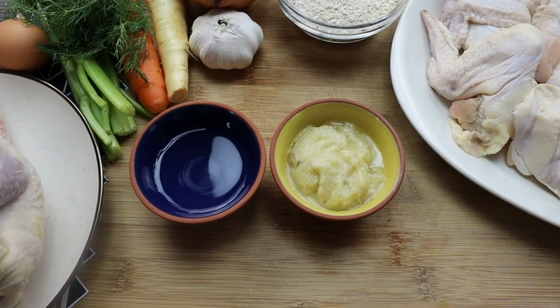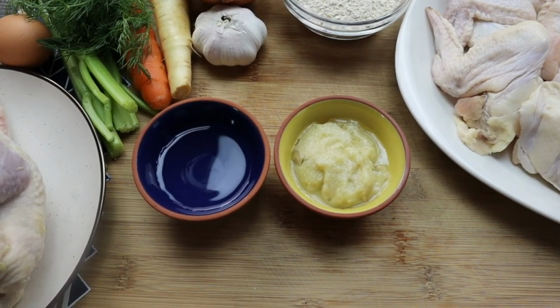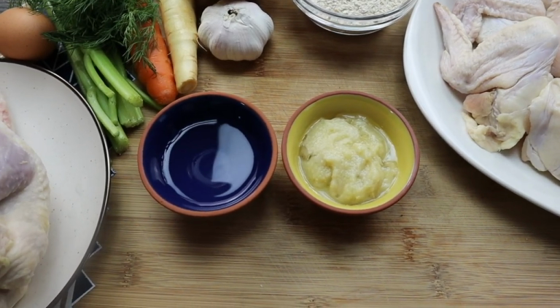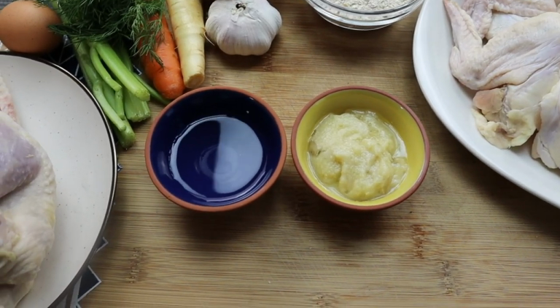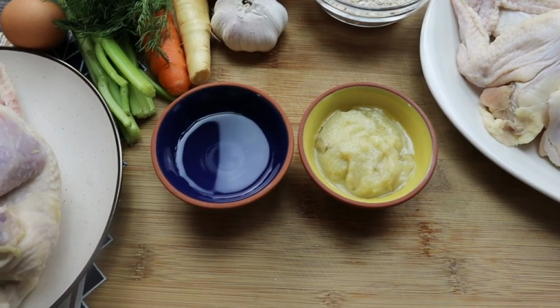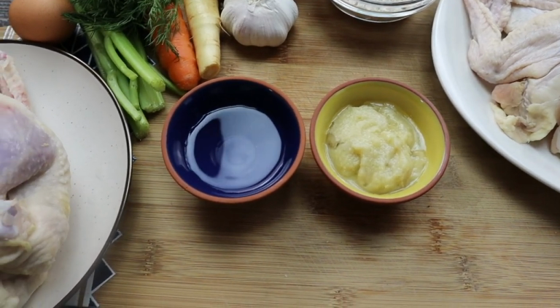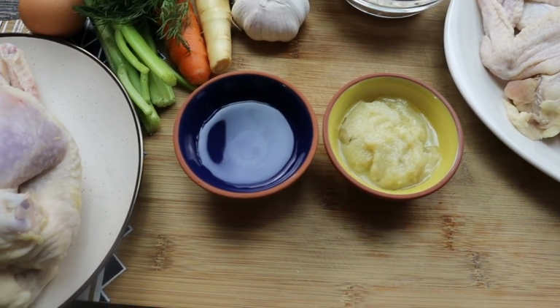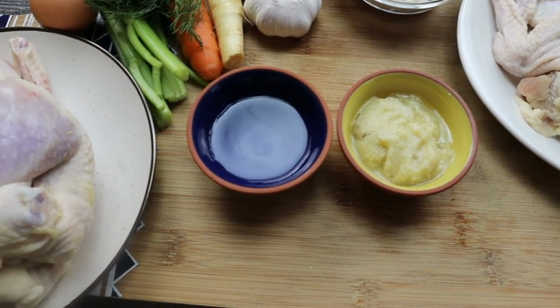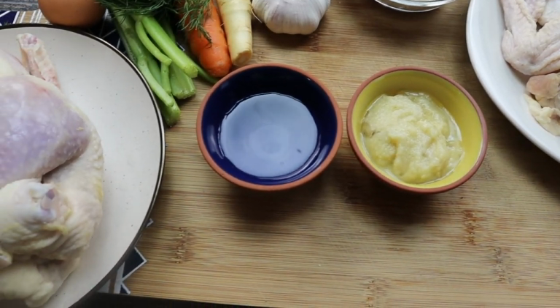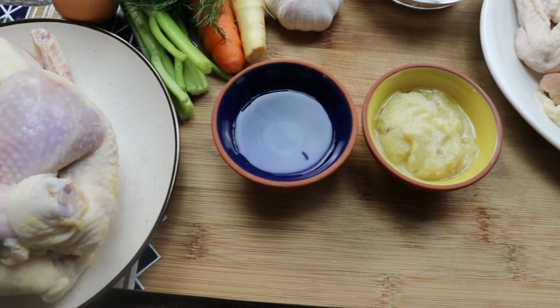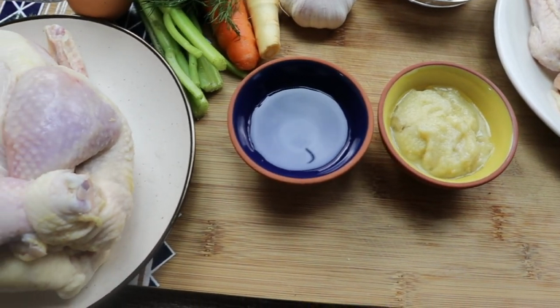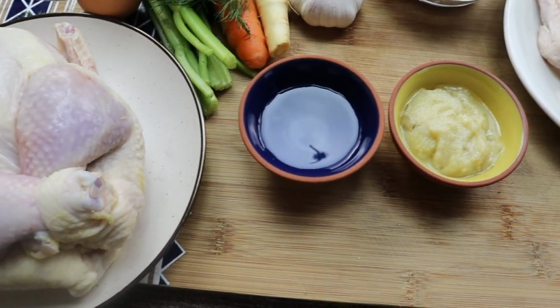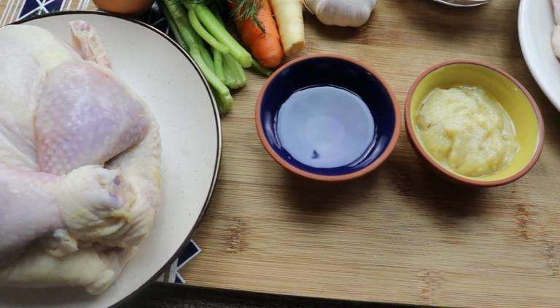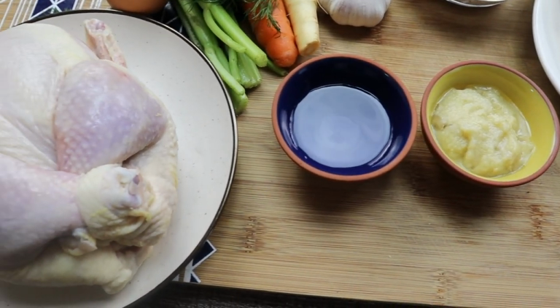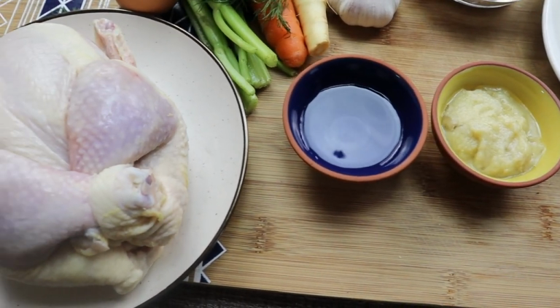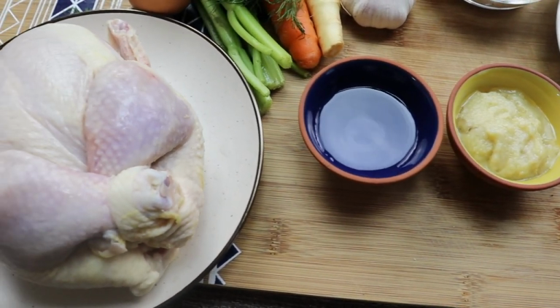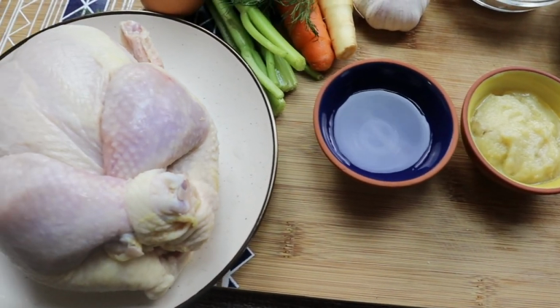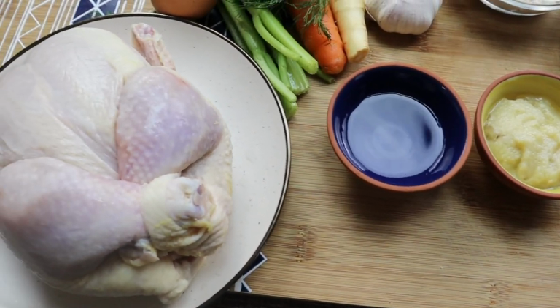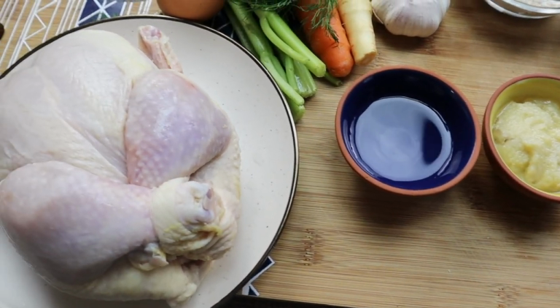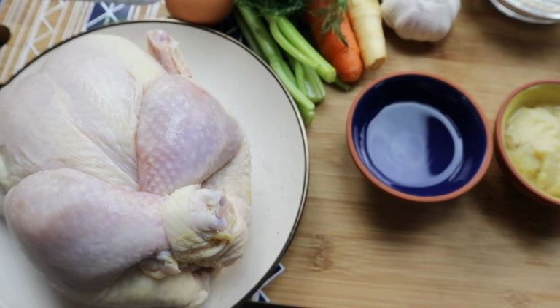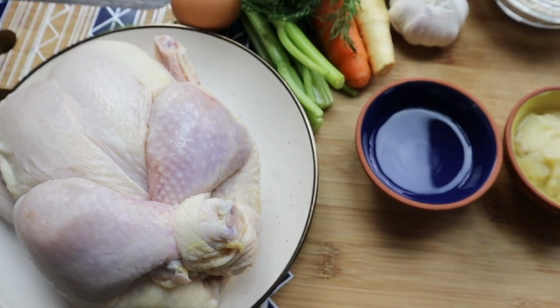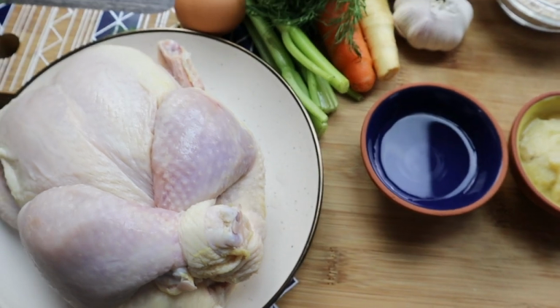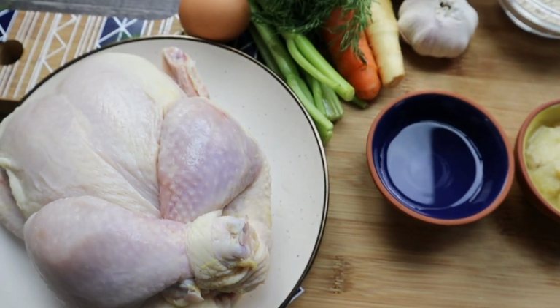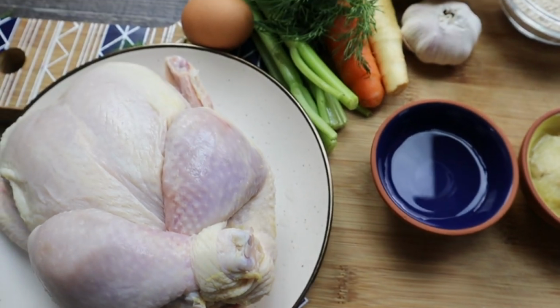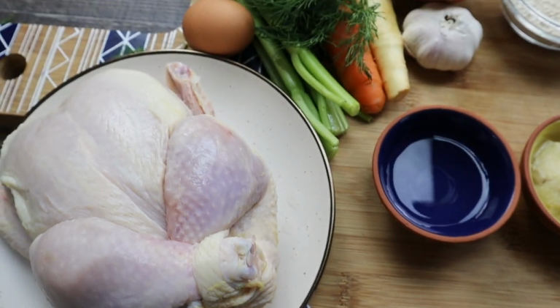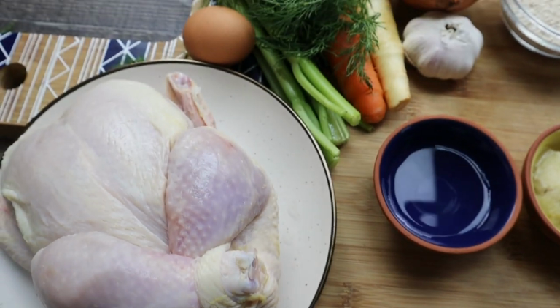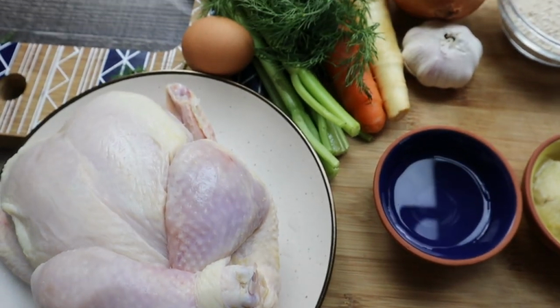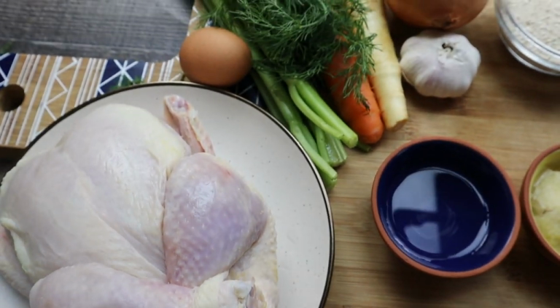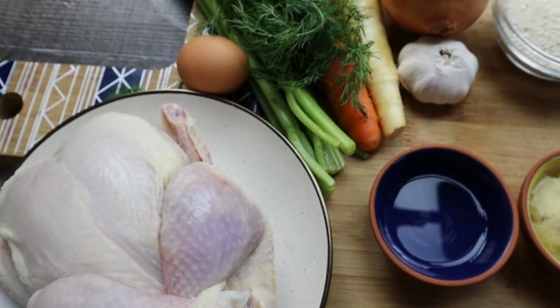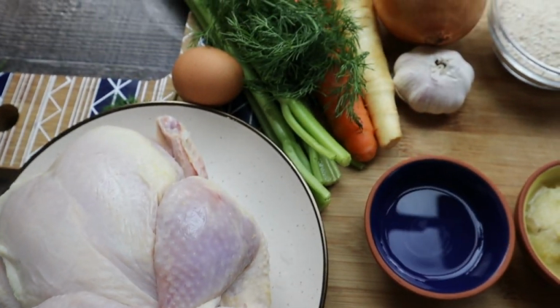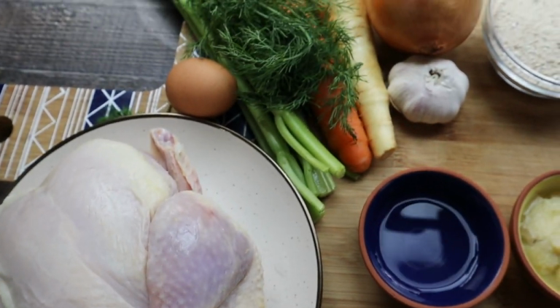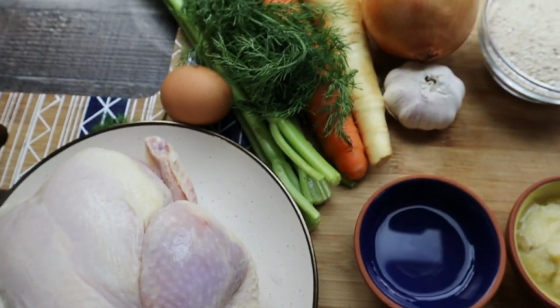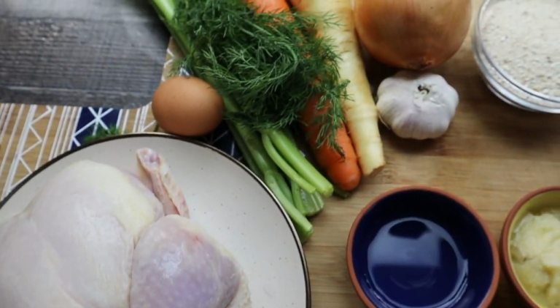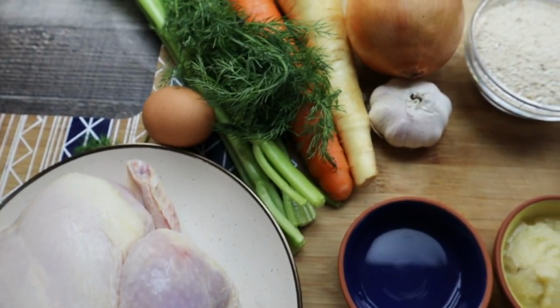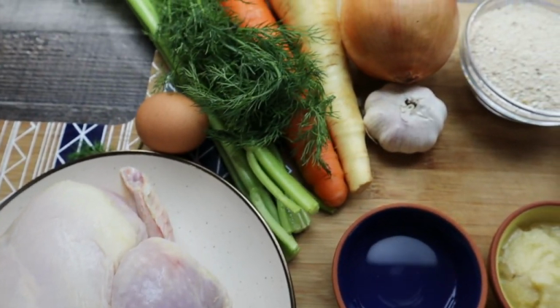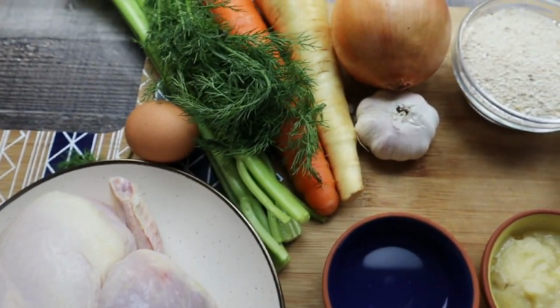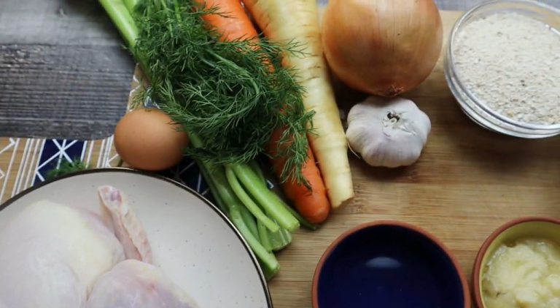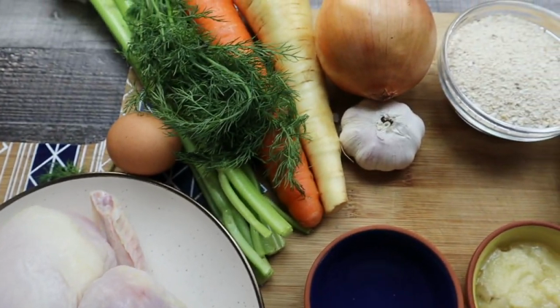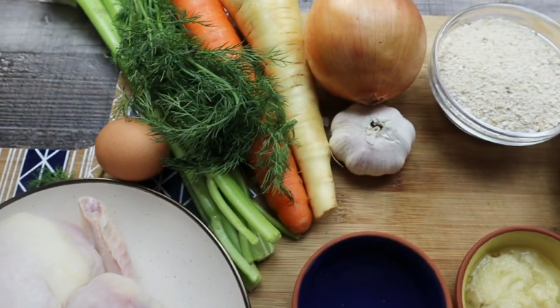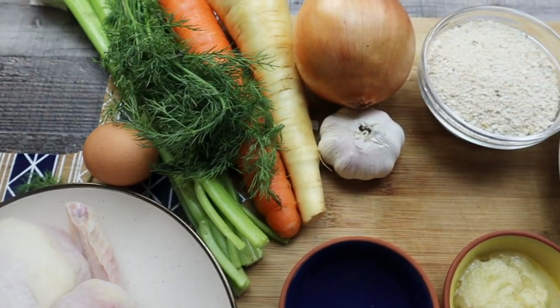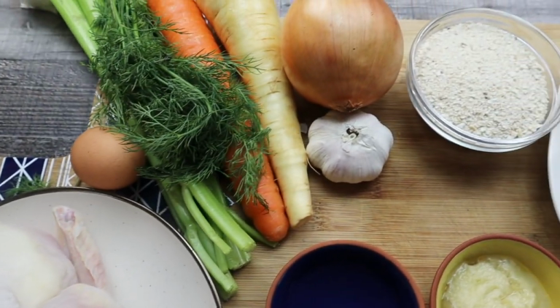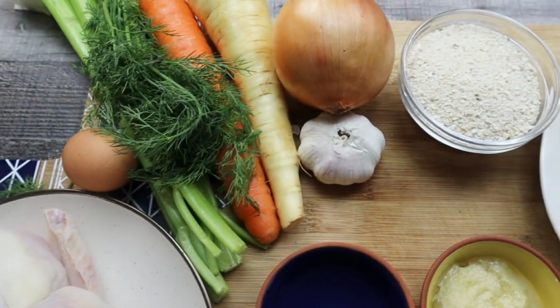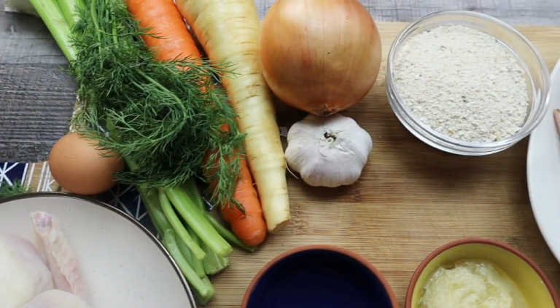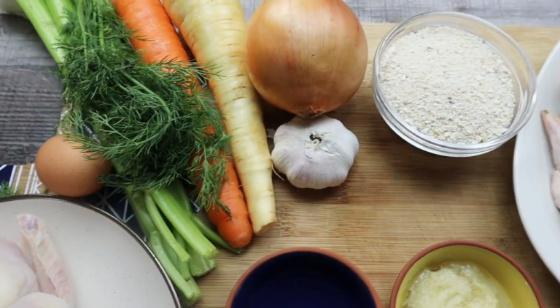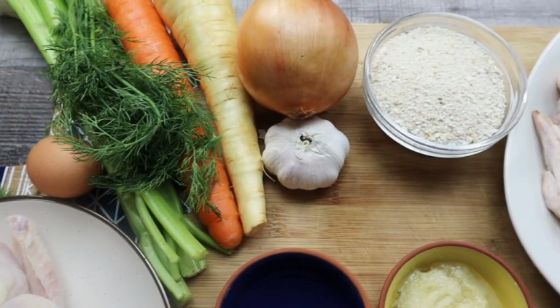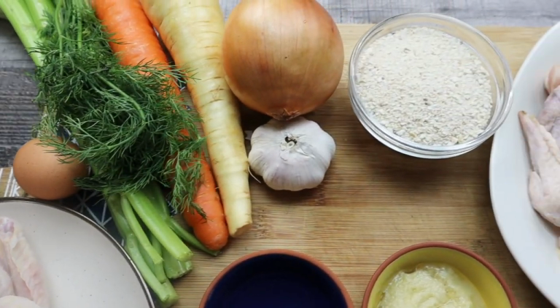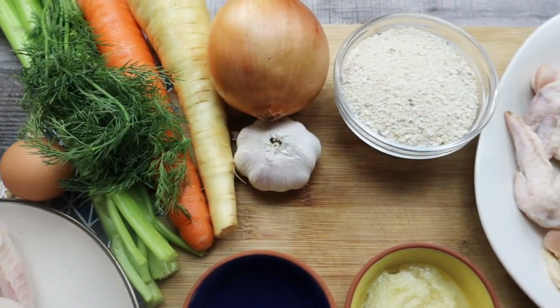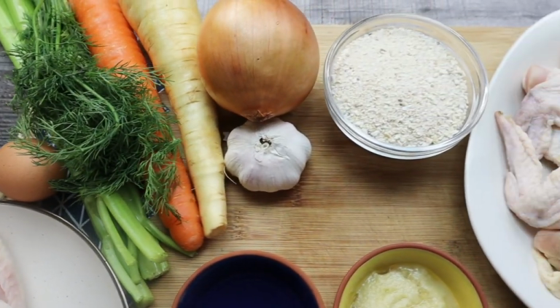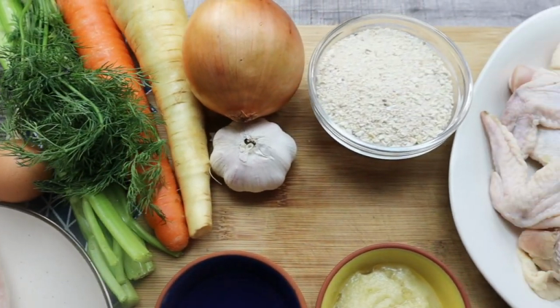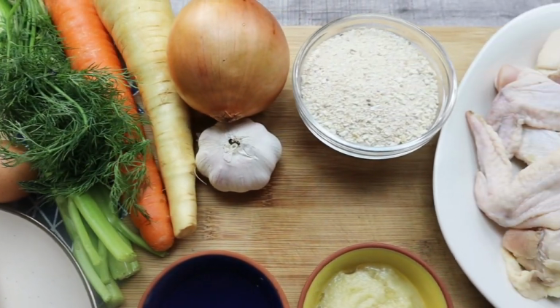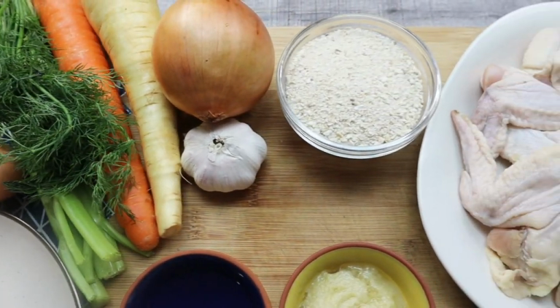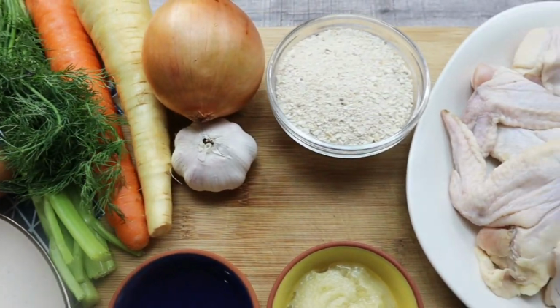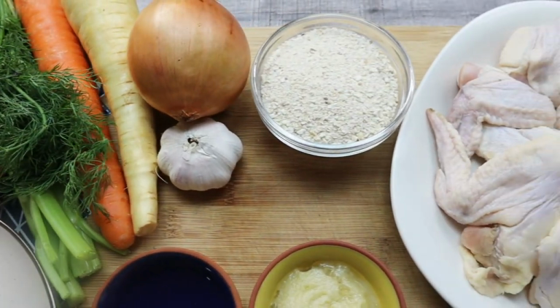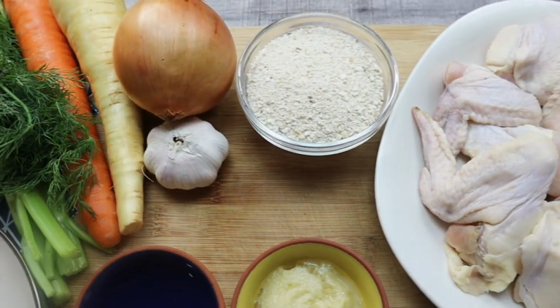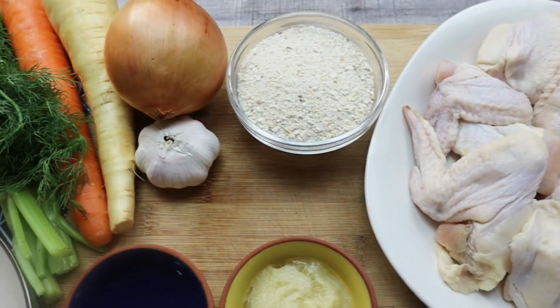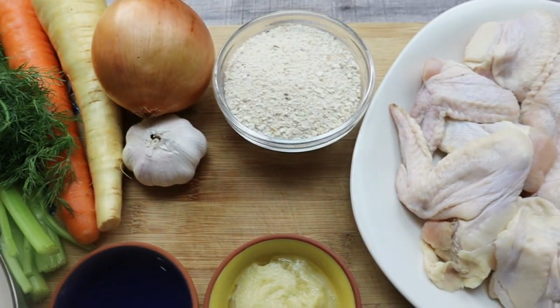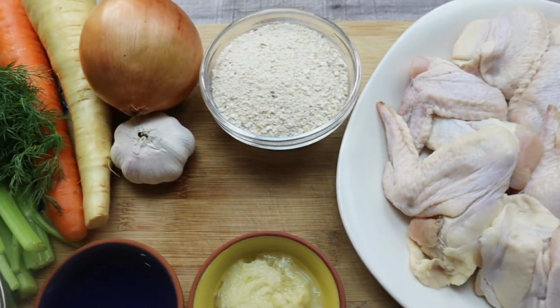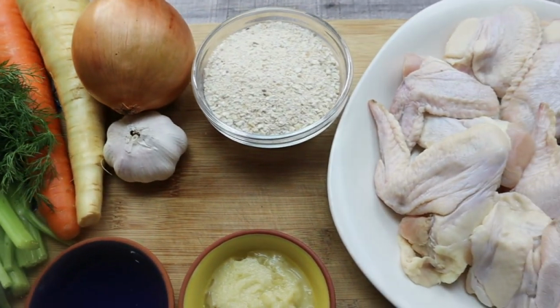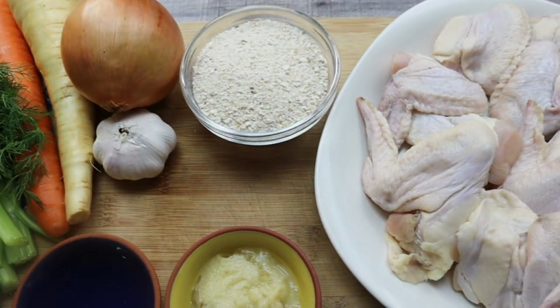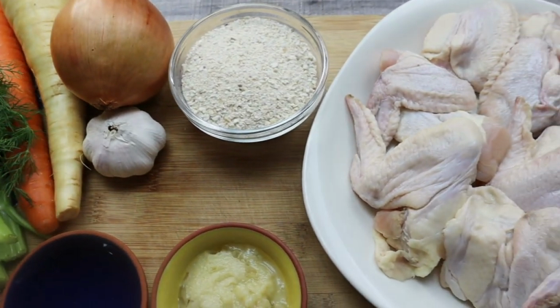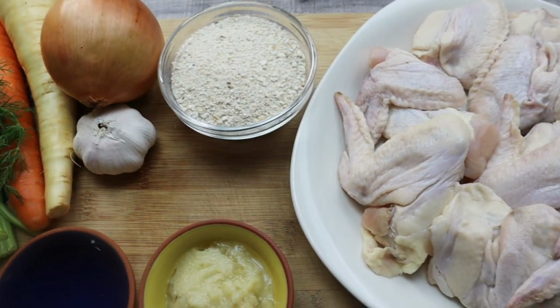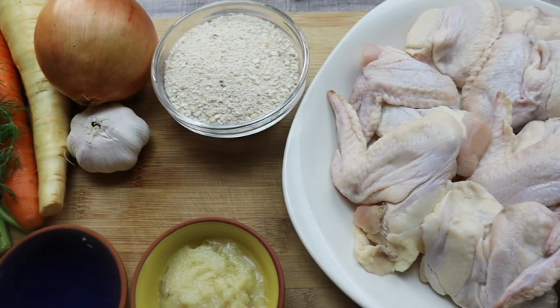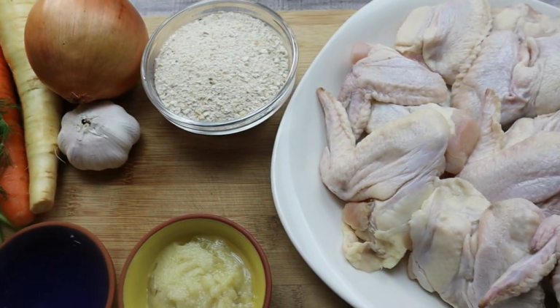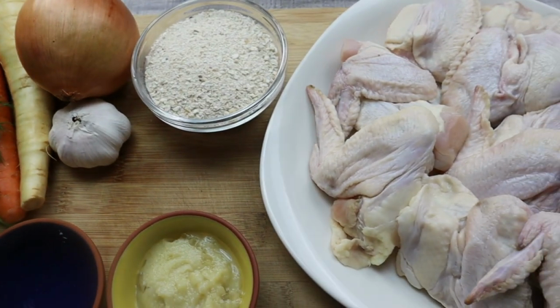Matzo ball soup is a soup based on a homemade chicken stock with some vegetables and matzo balls made from matzo meal.